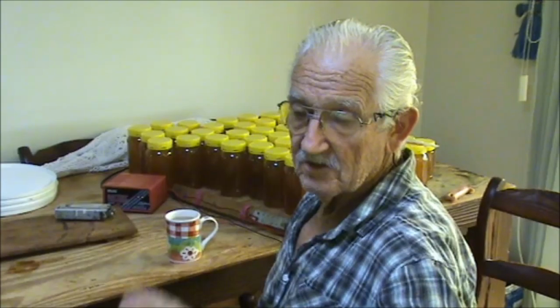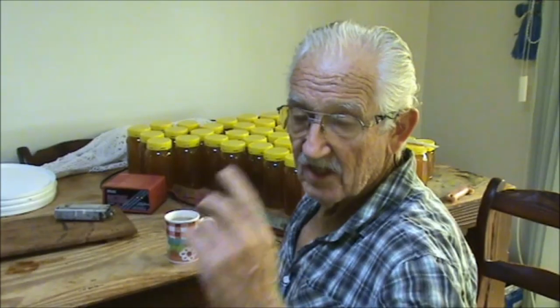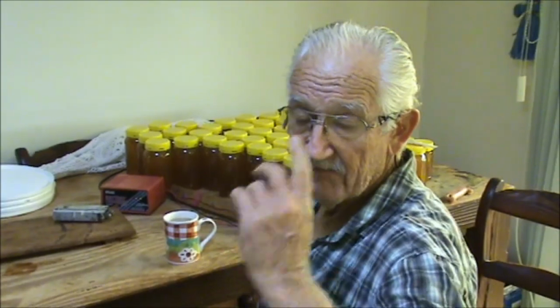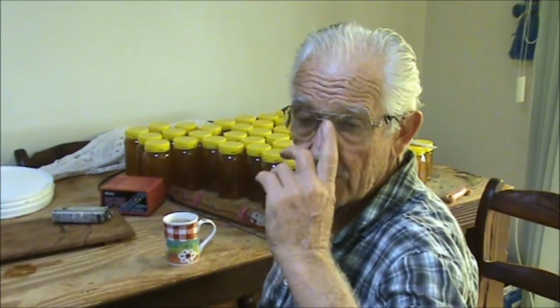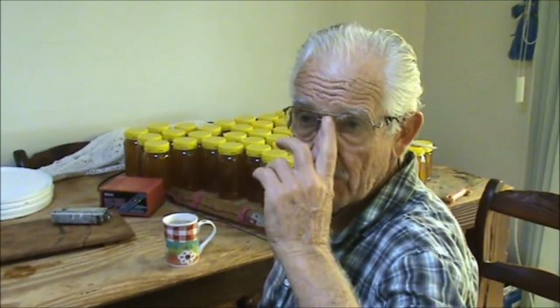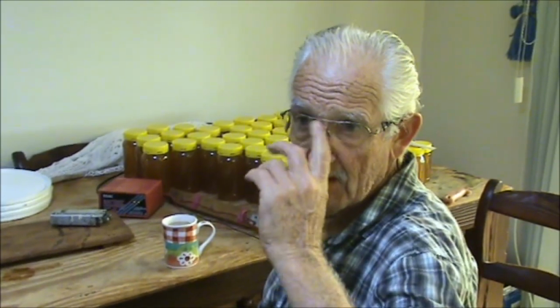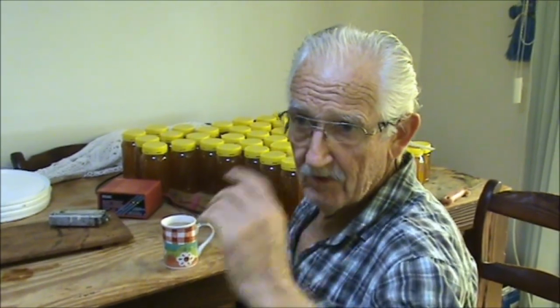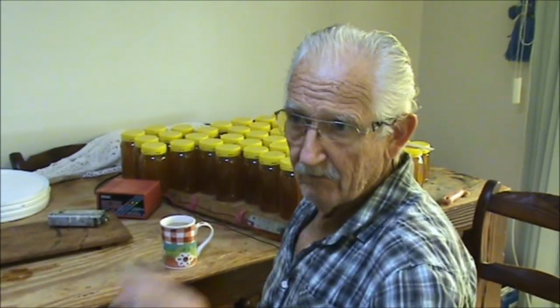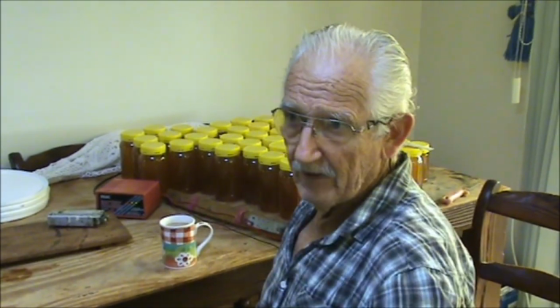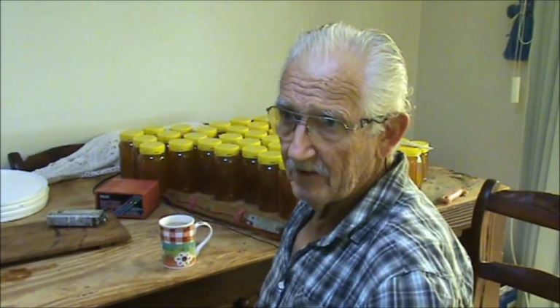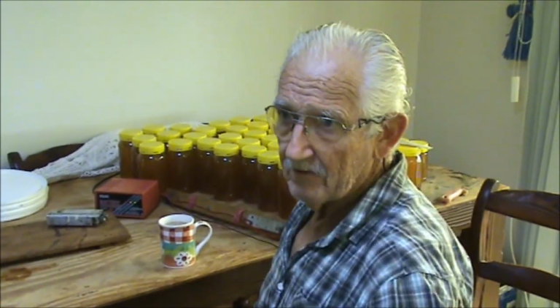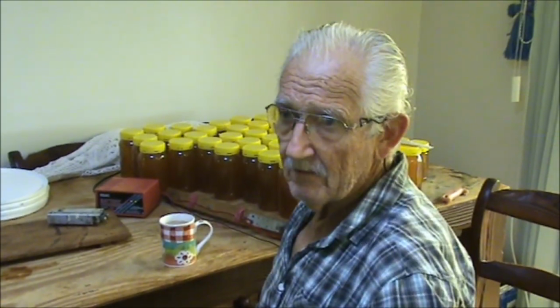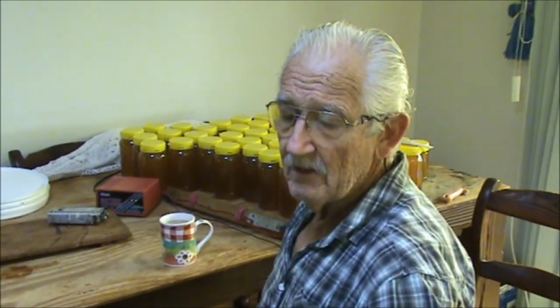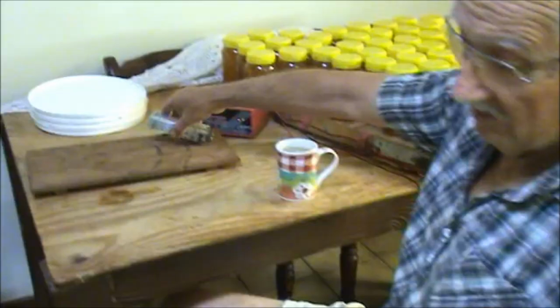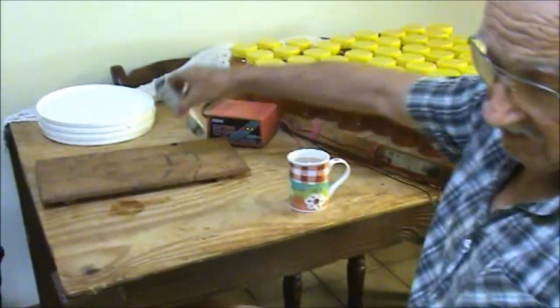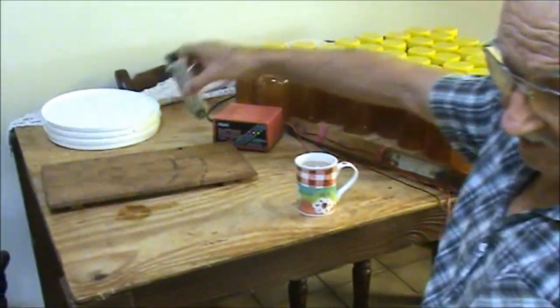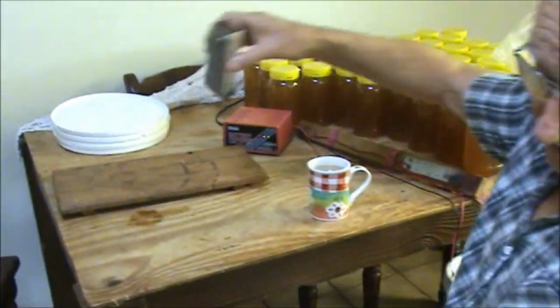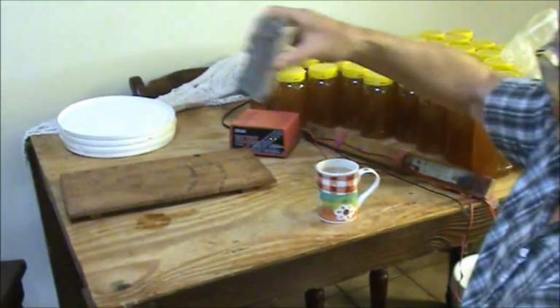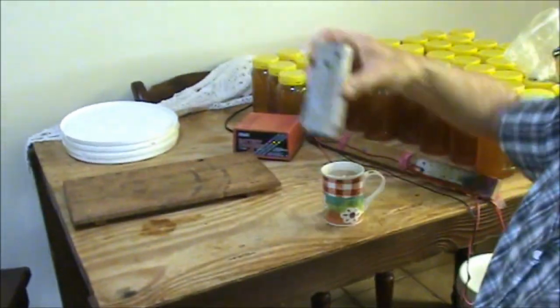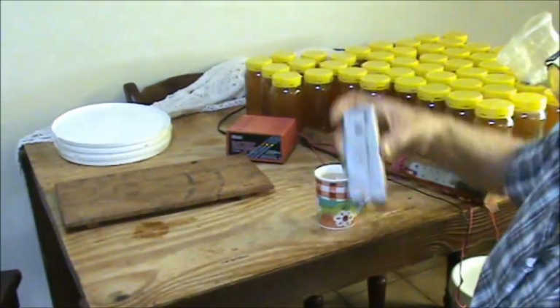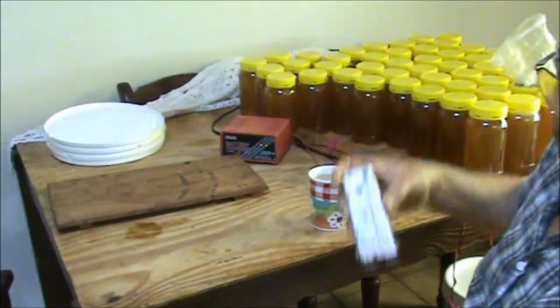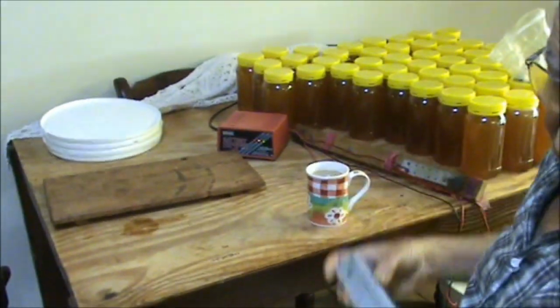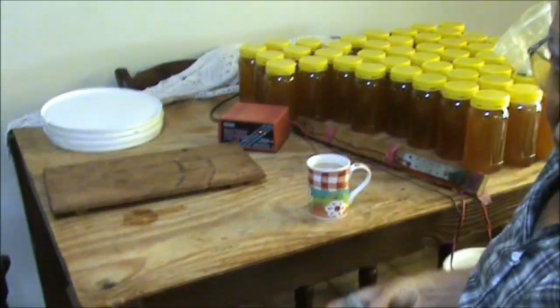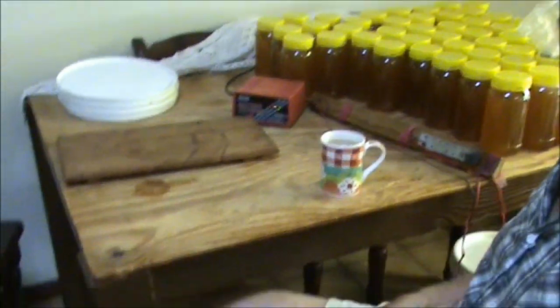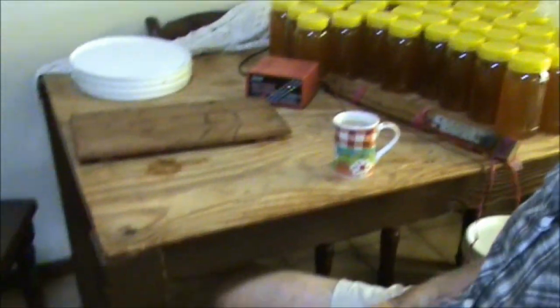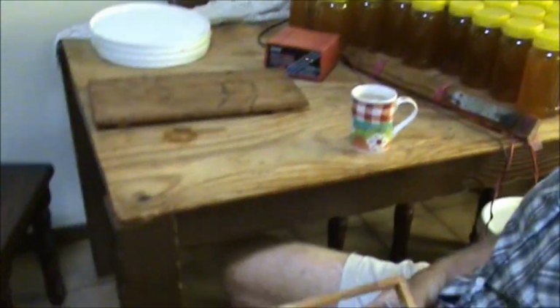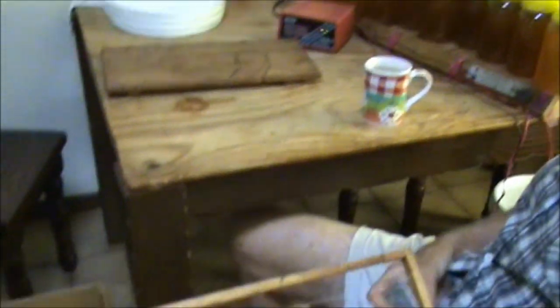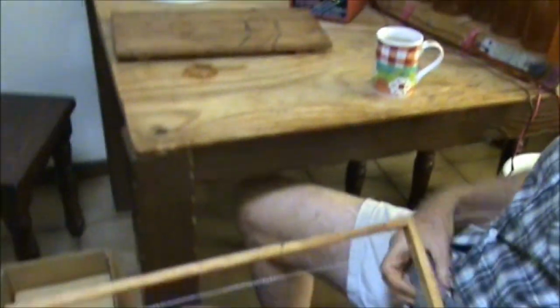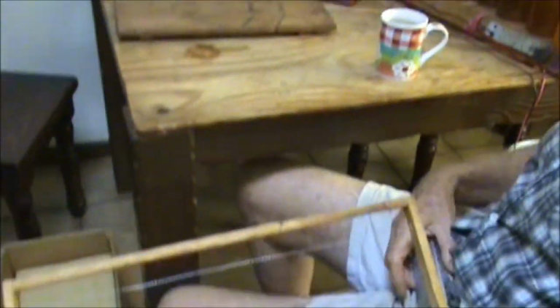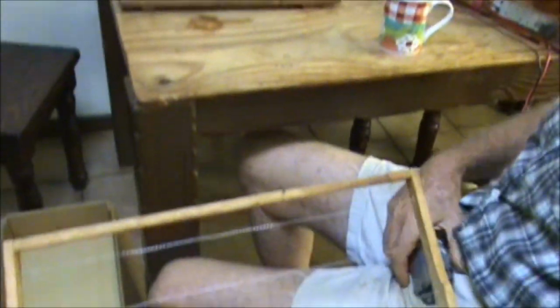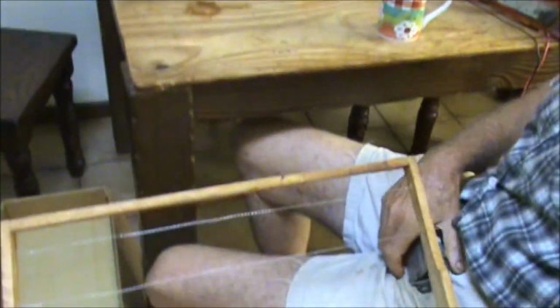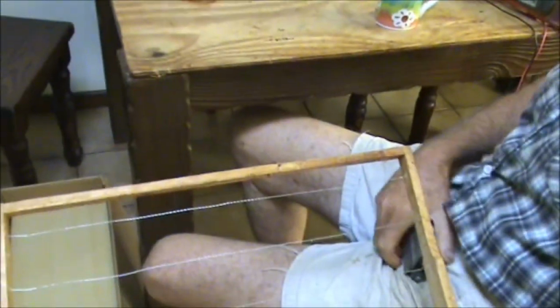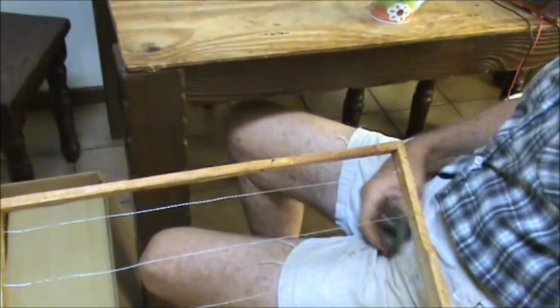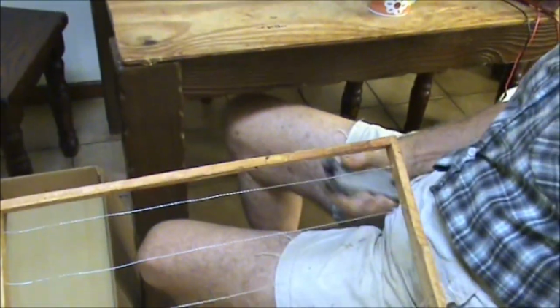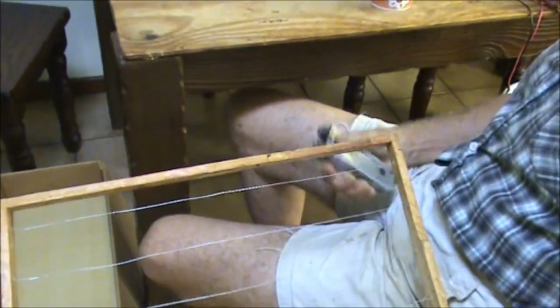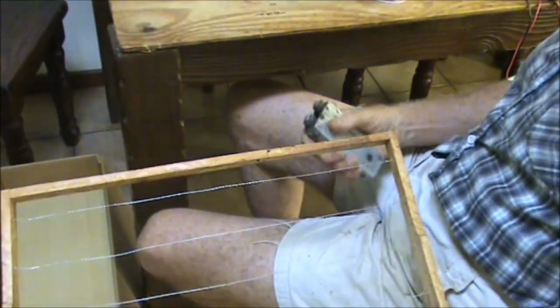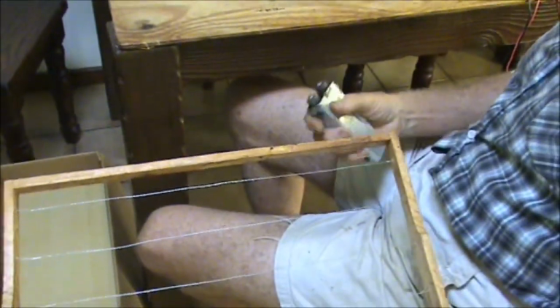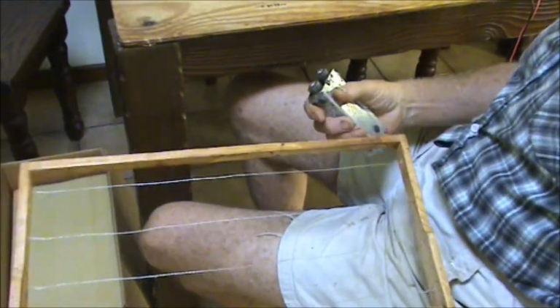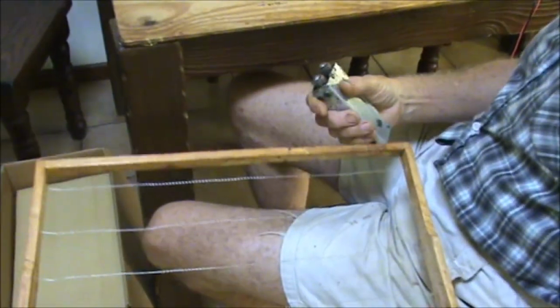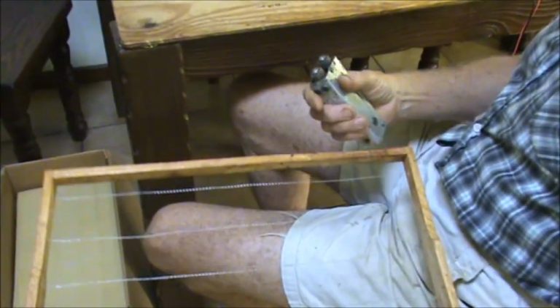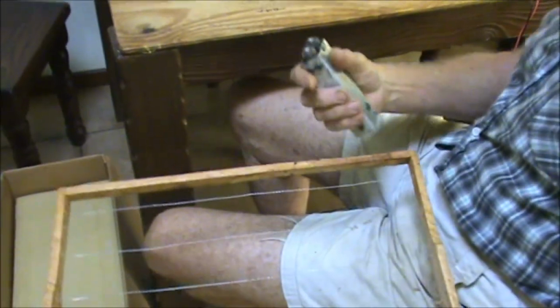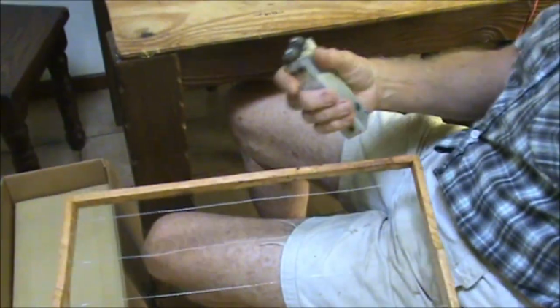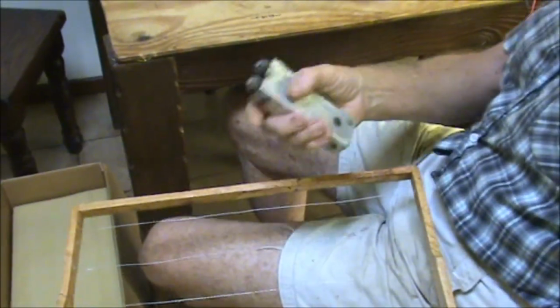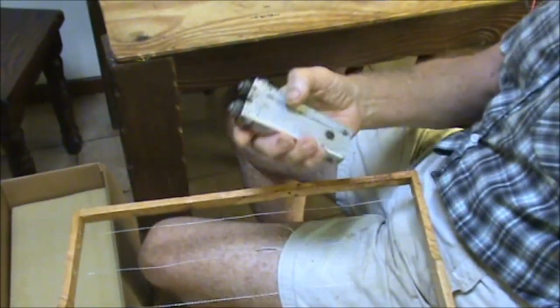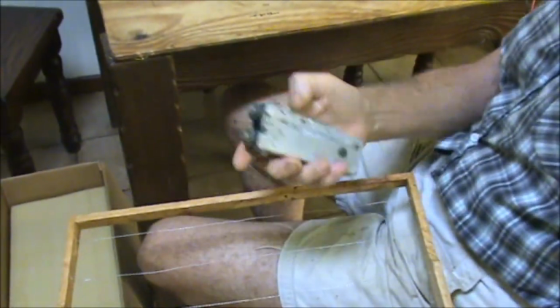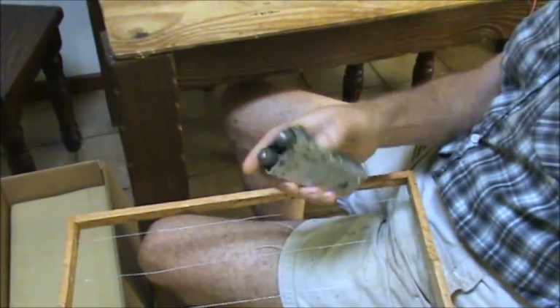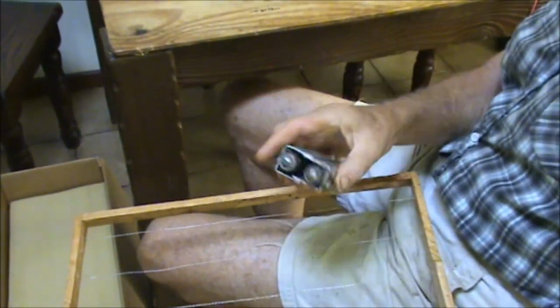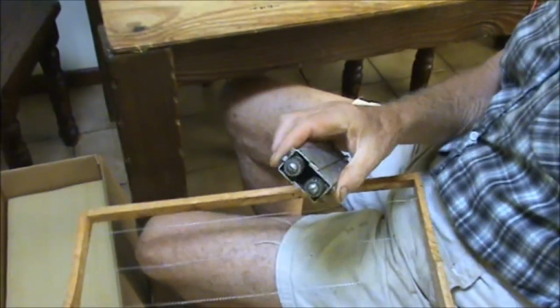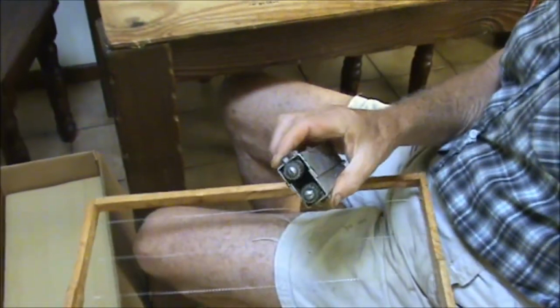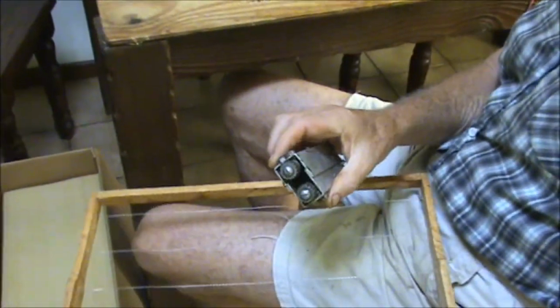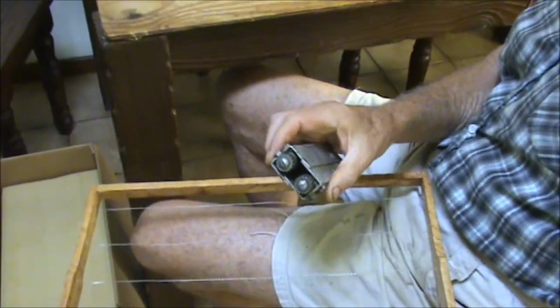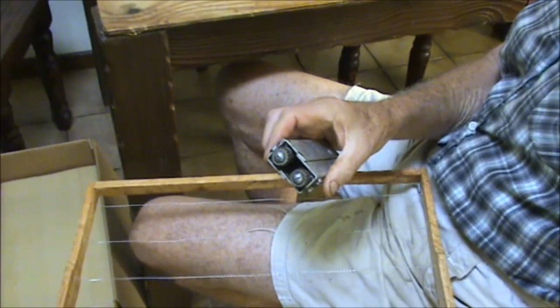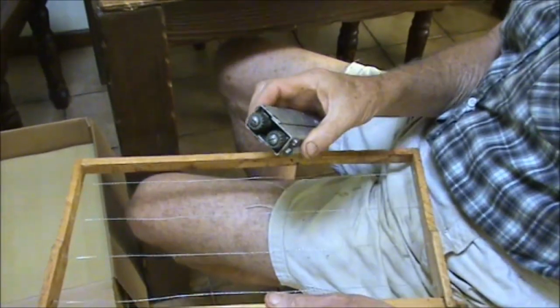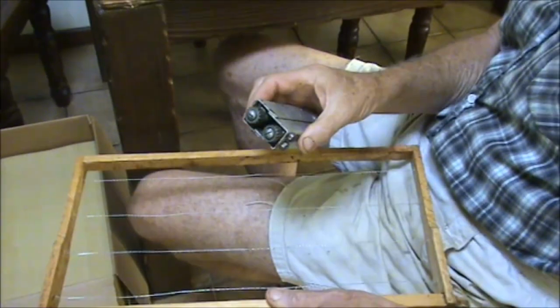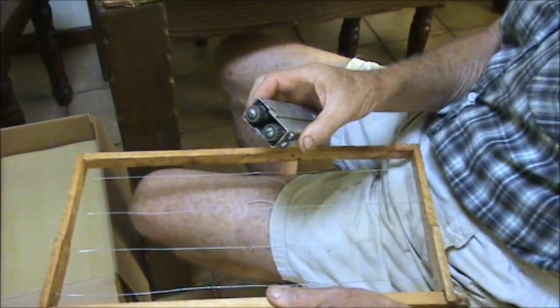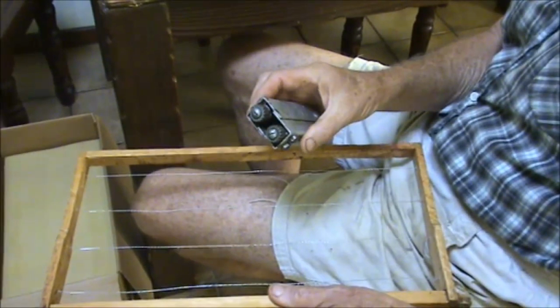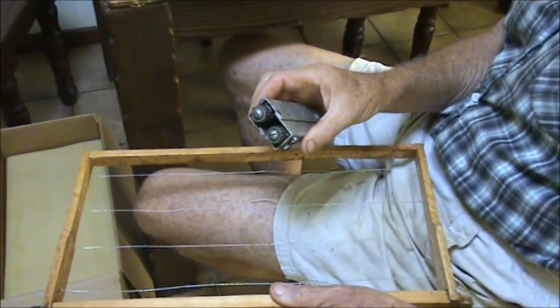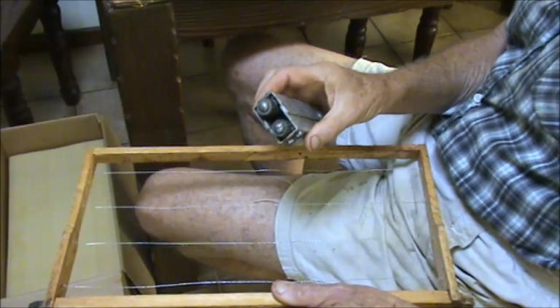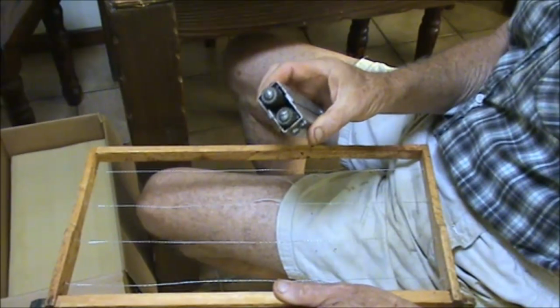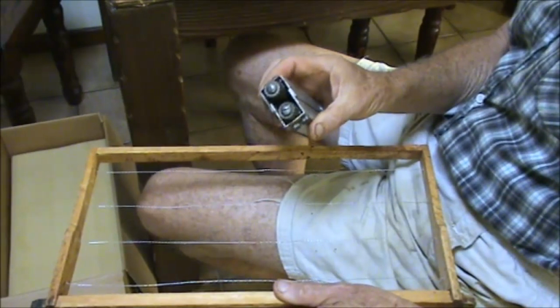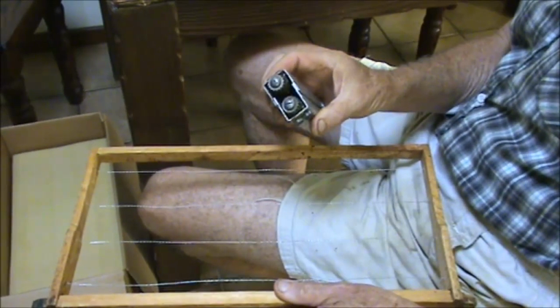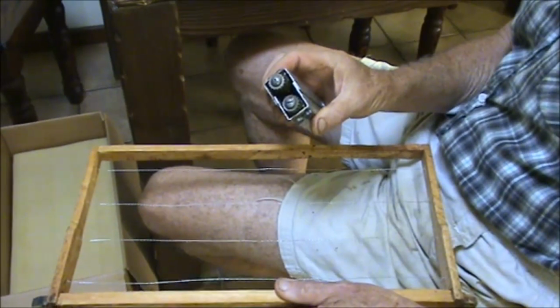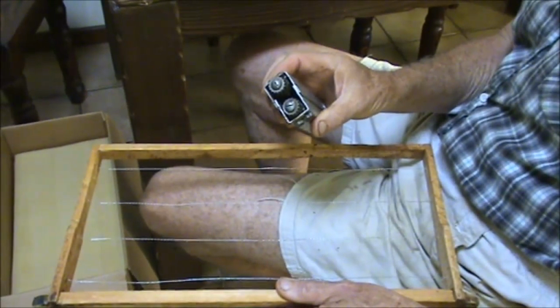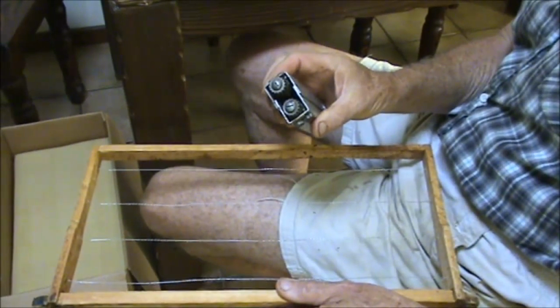It's Geoff and William at Budroom. This is a beekeeping video. I'm going to show you how to use this wire tensioner.